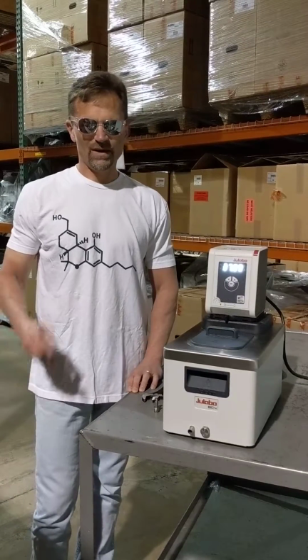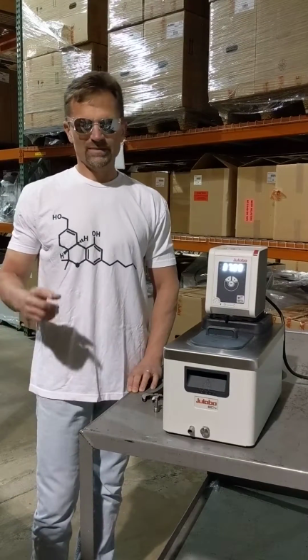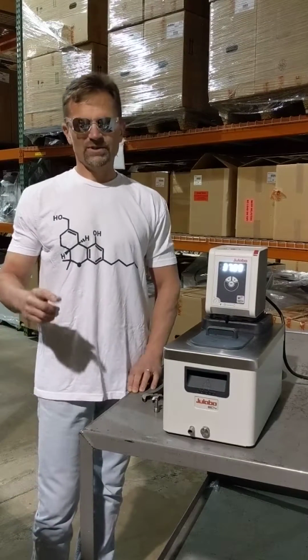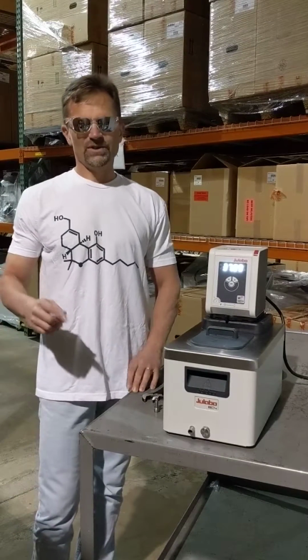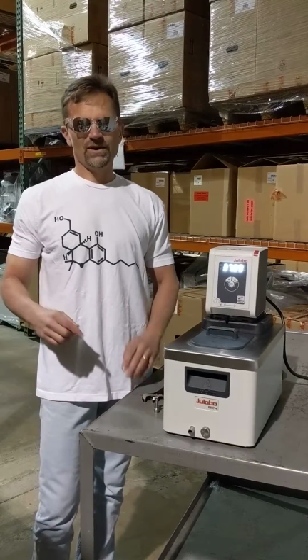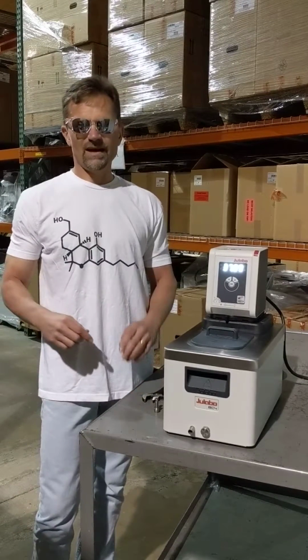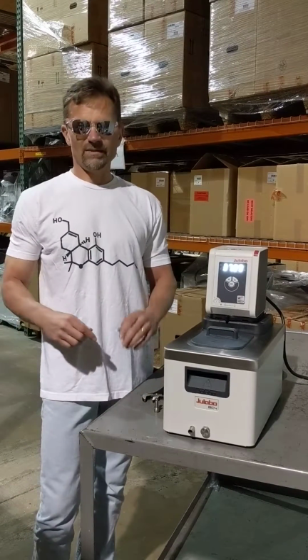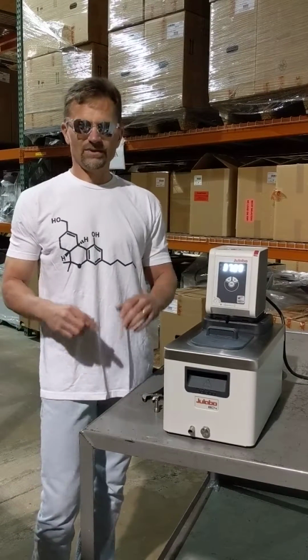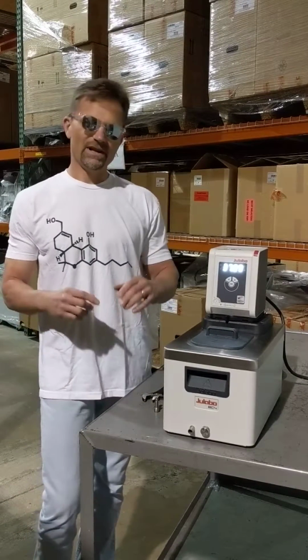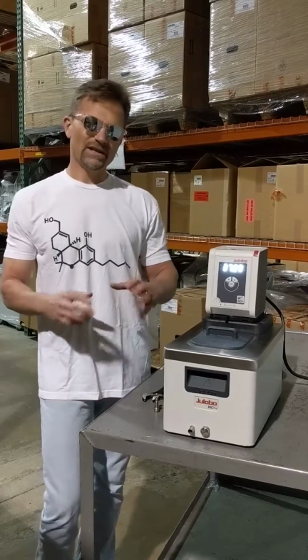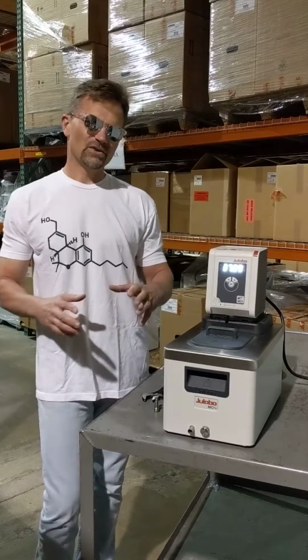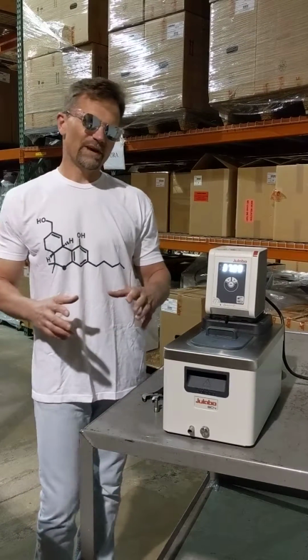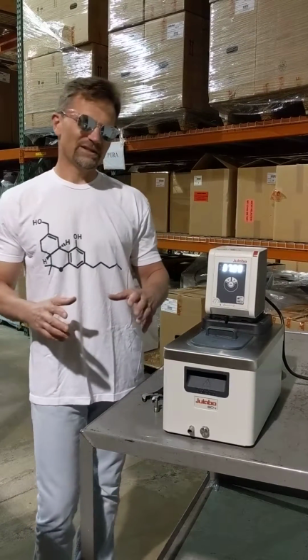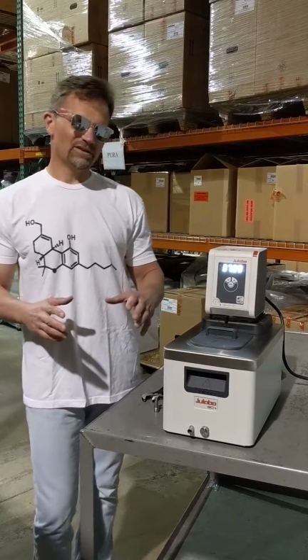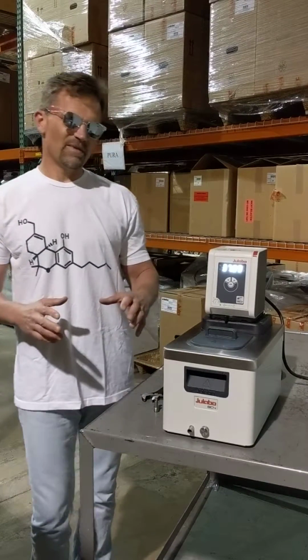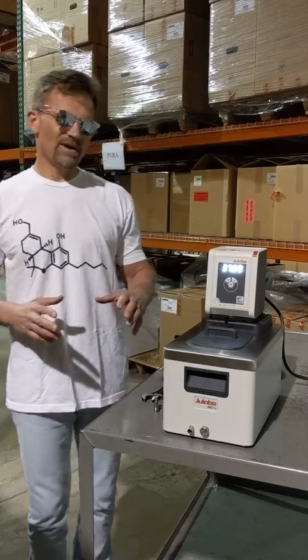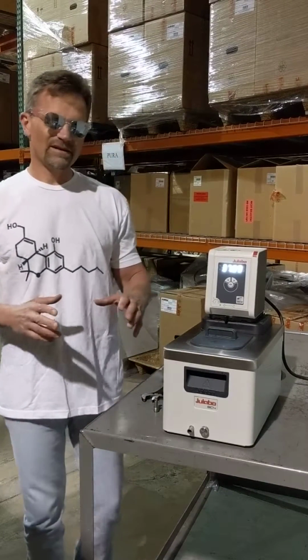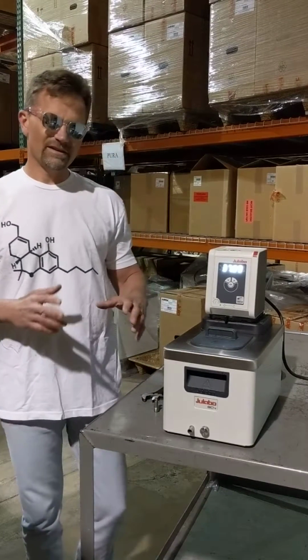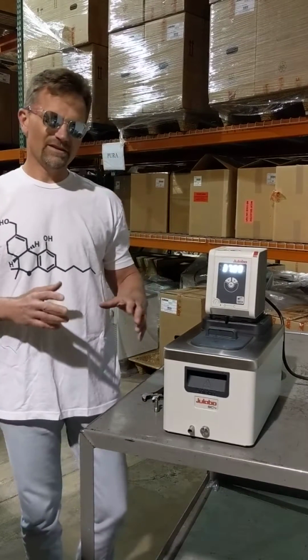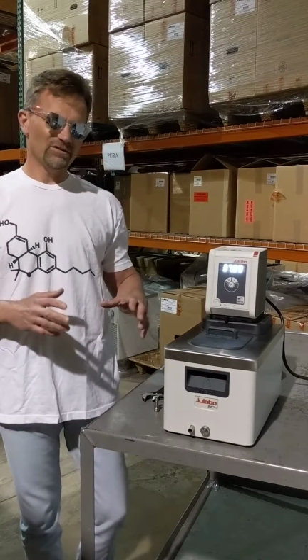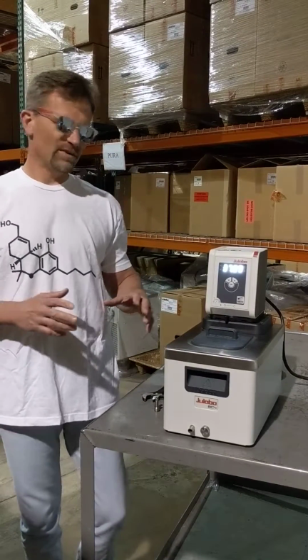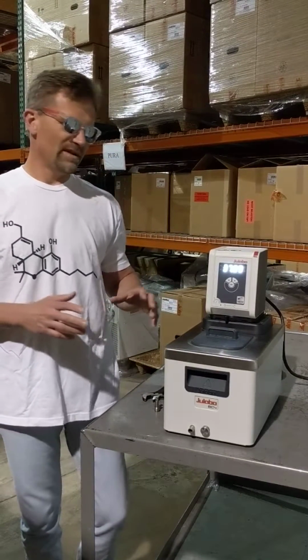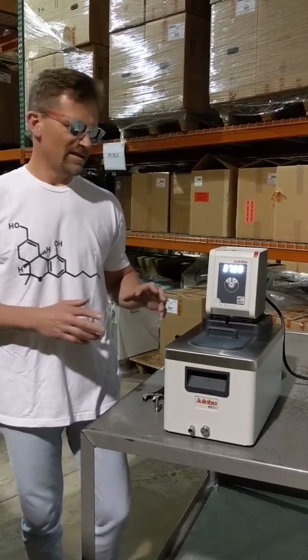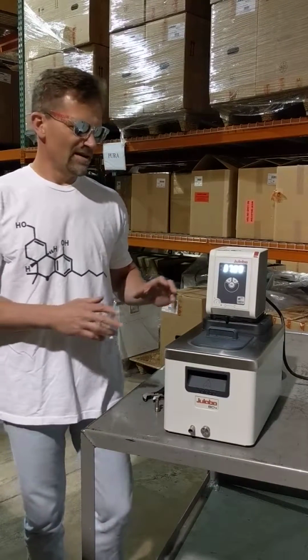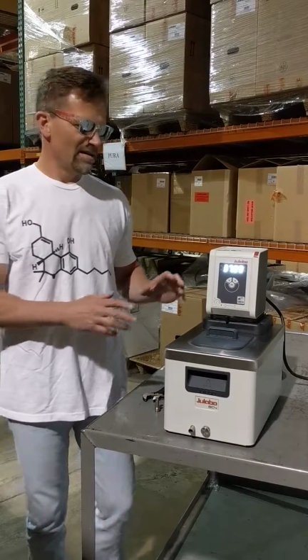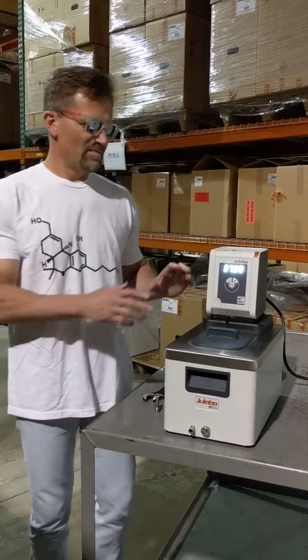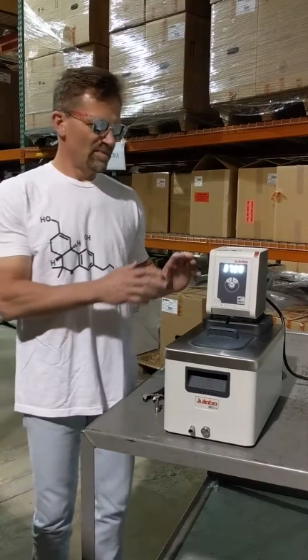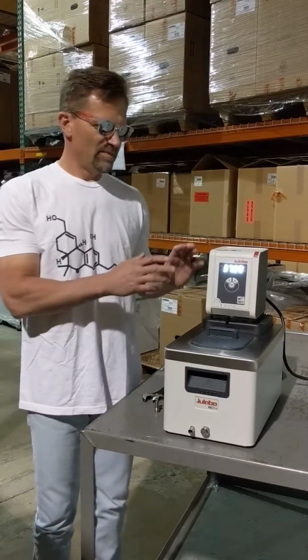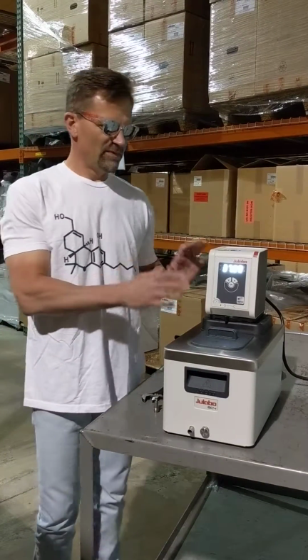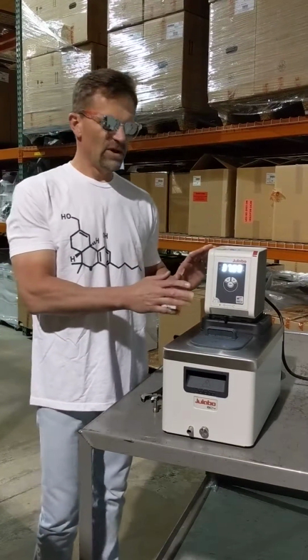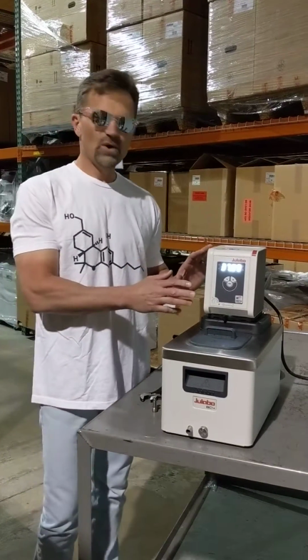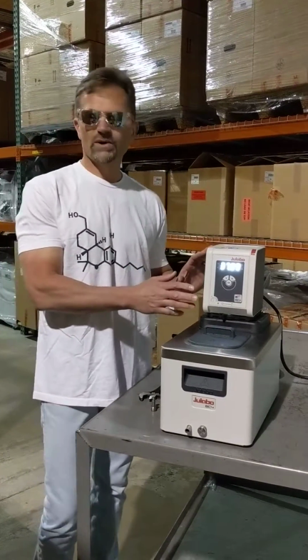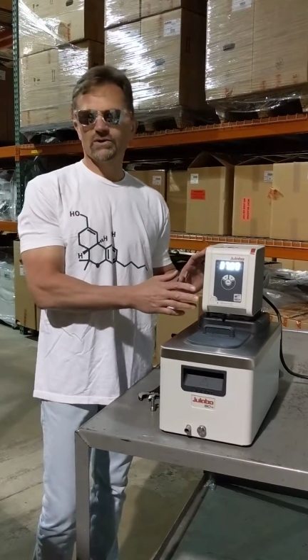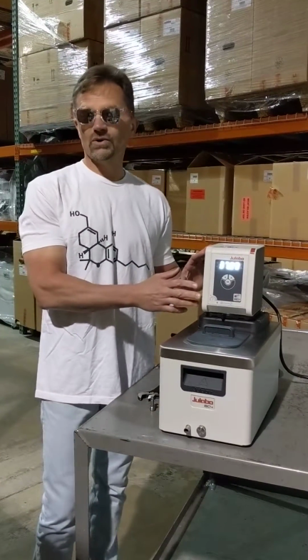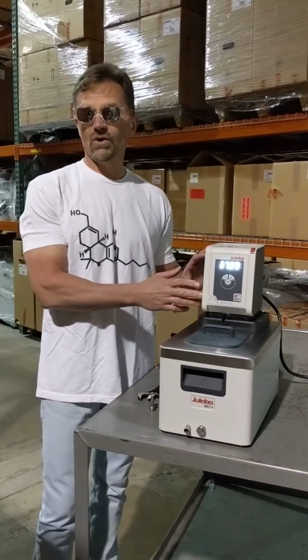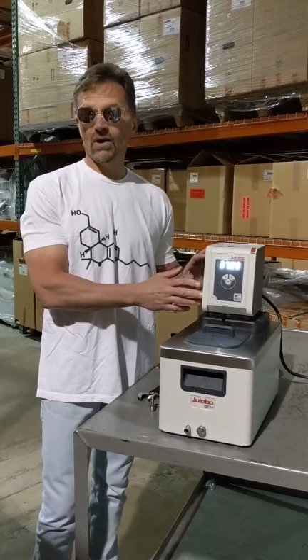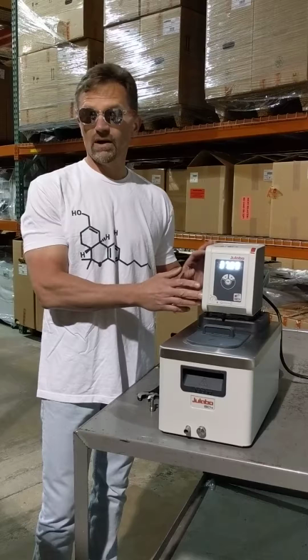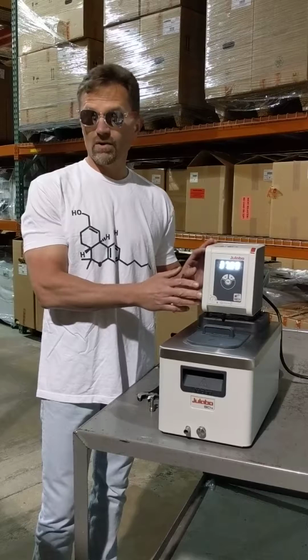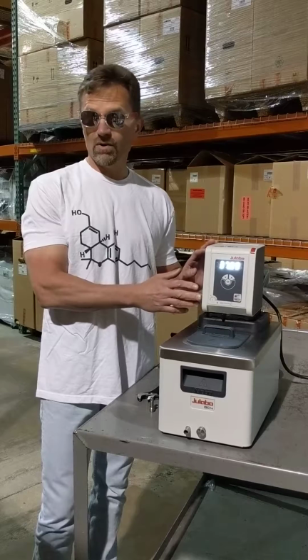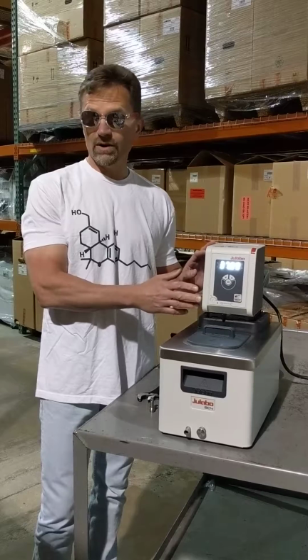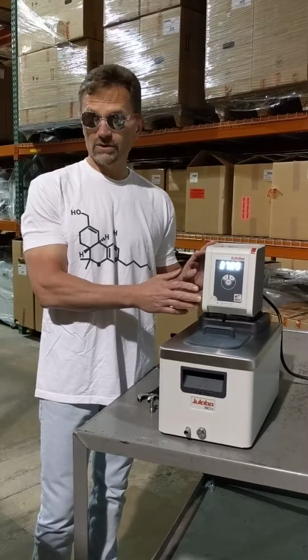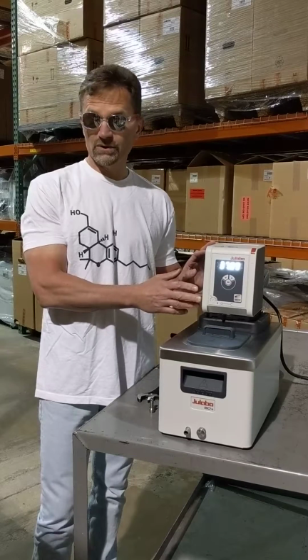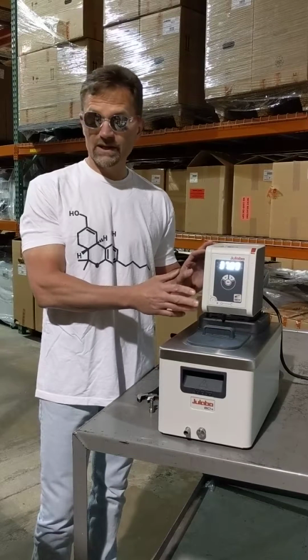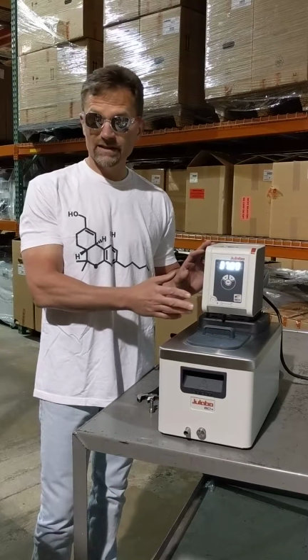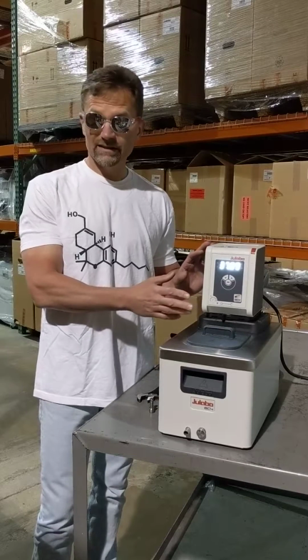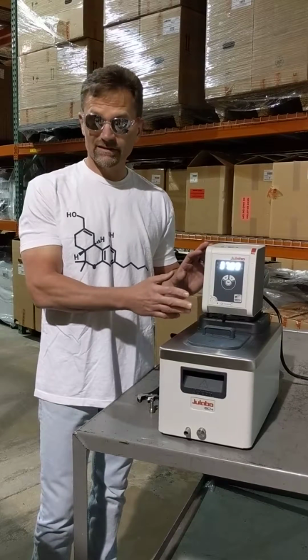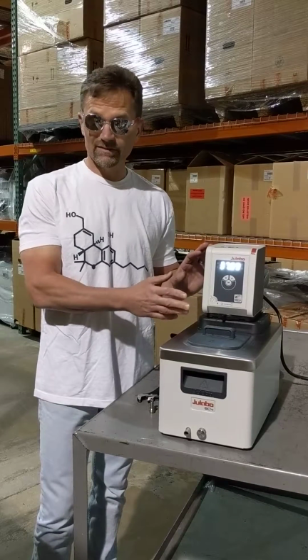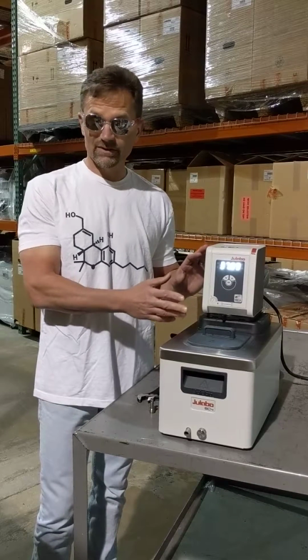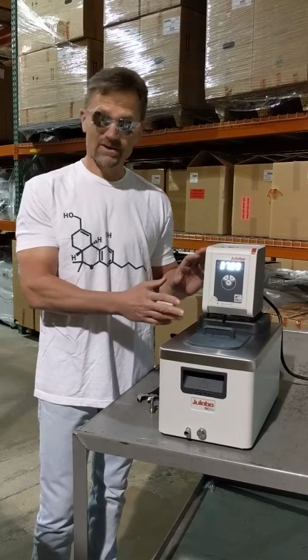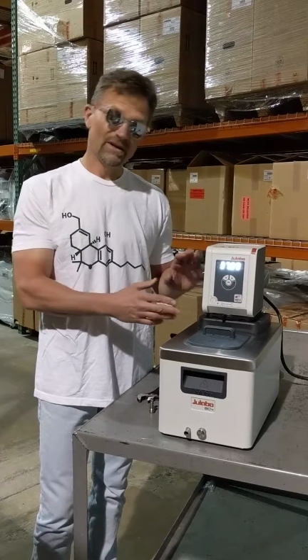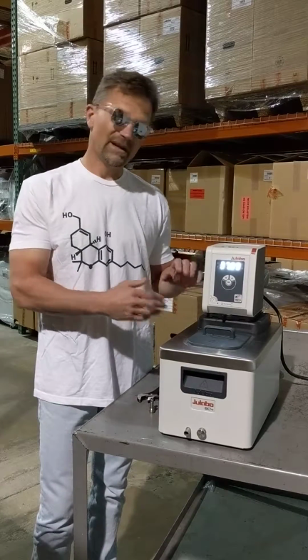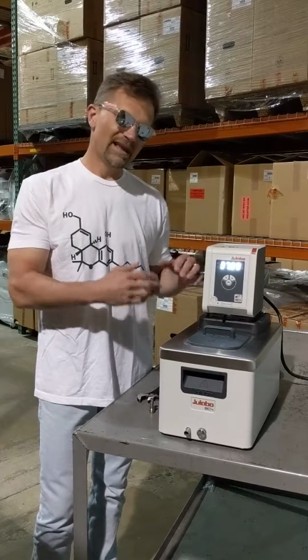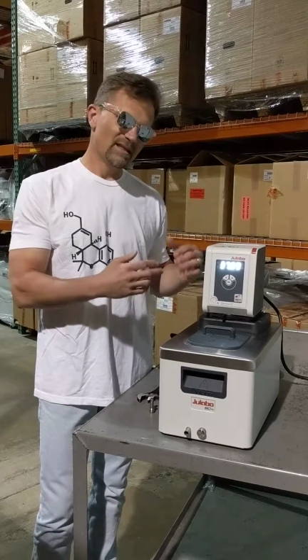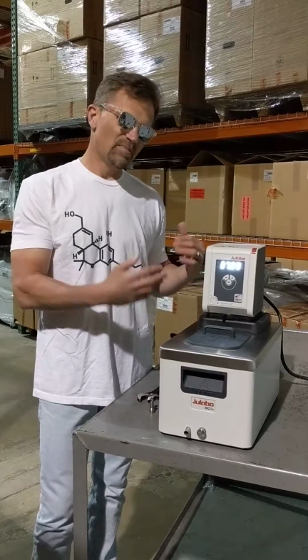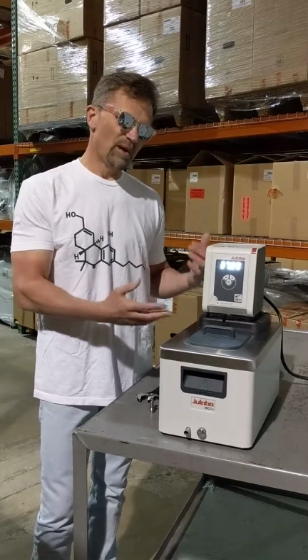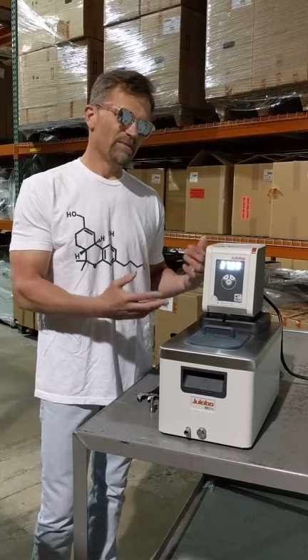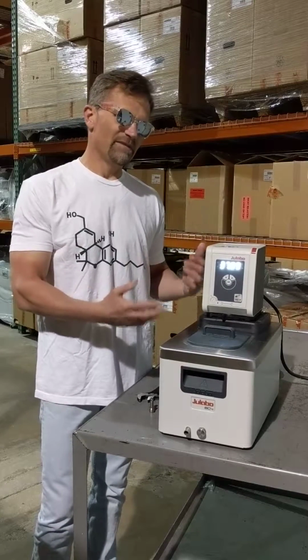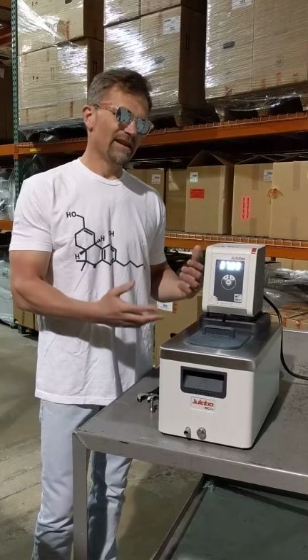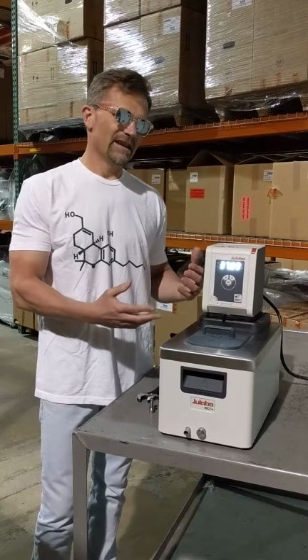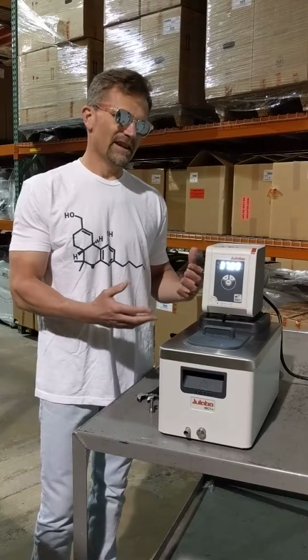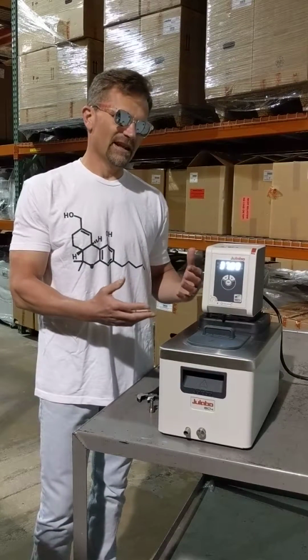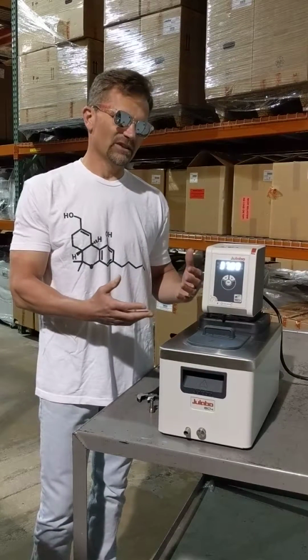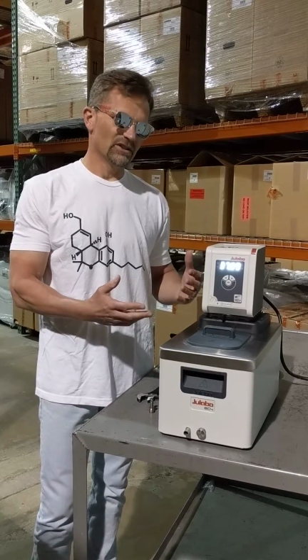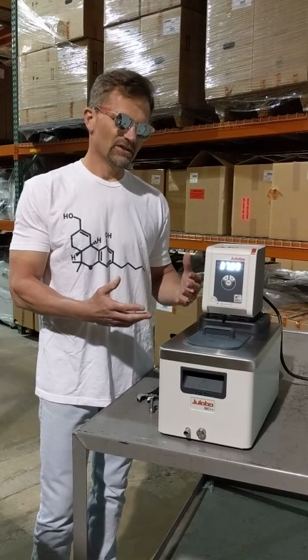Welcome to ULAVO. Today's question deals with flow control on Corio CD systems and the pump fitting connections.